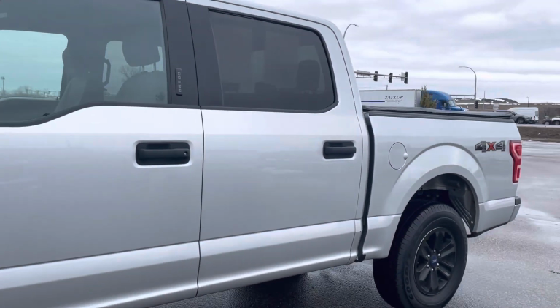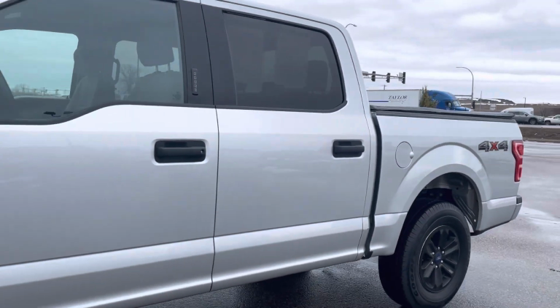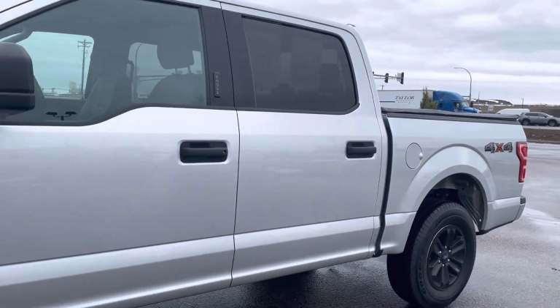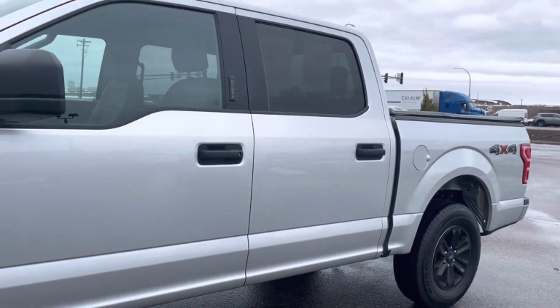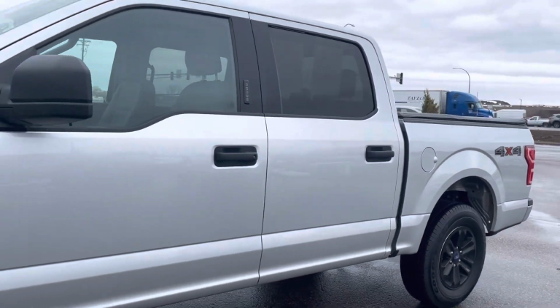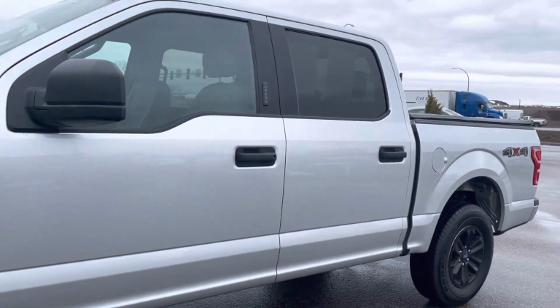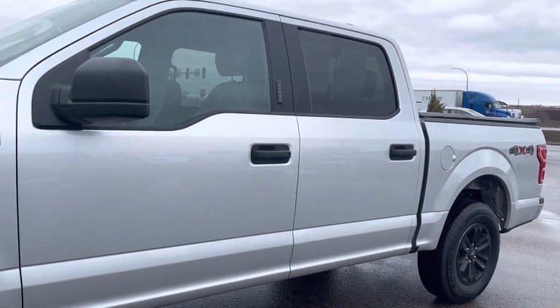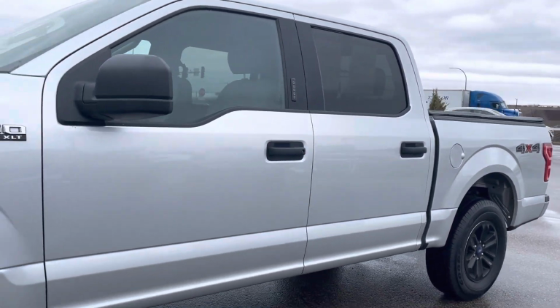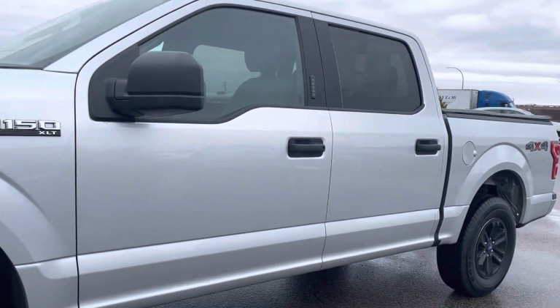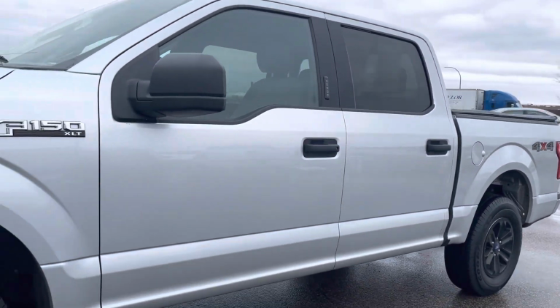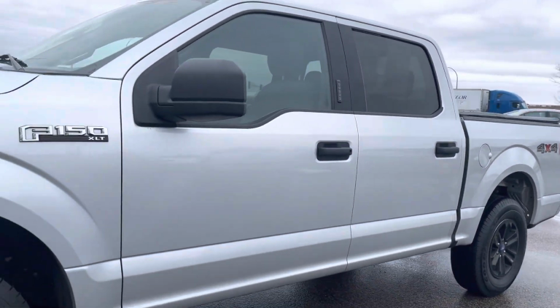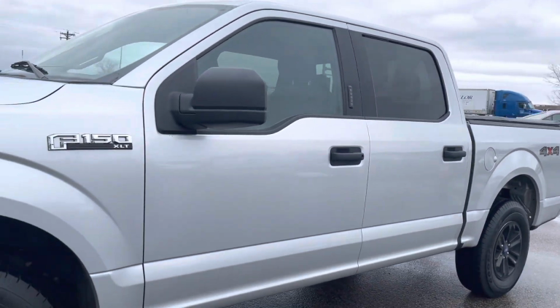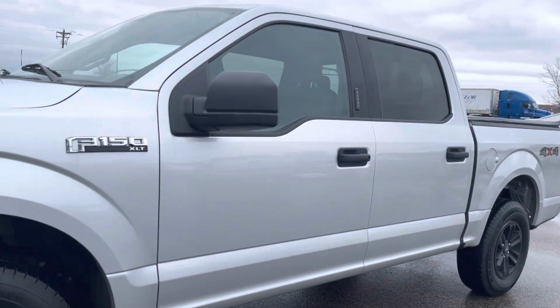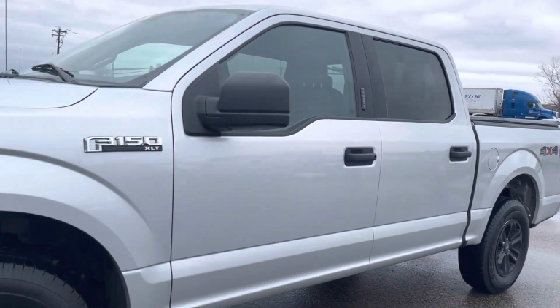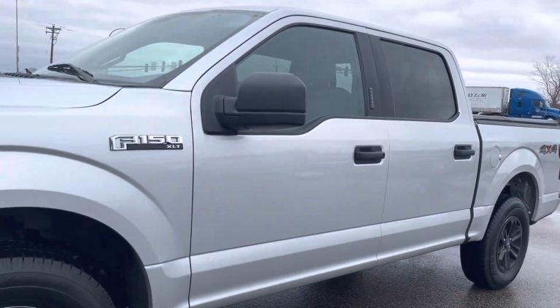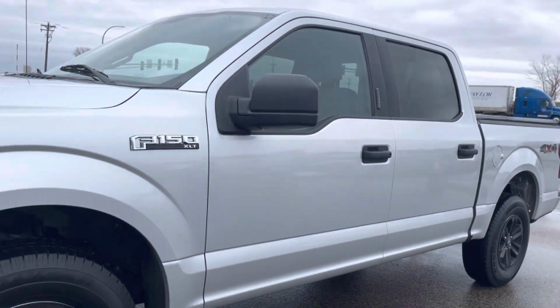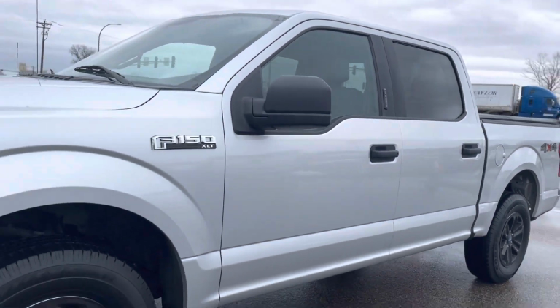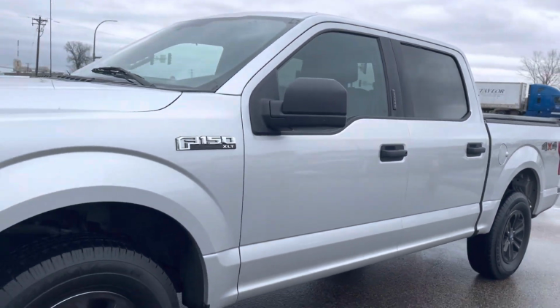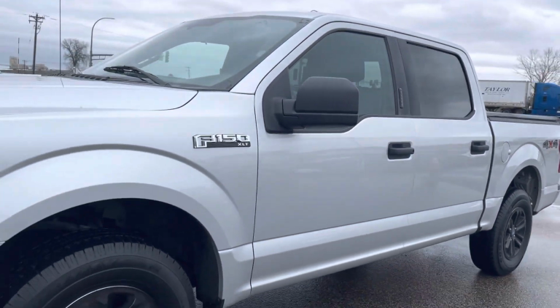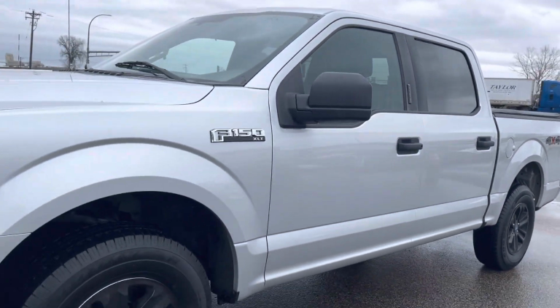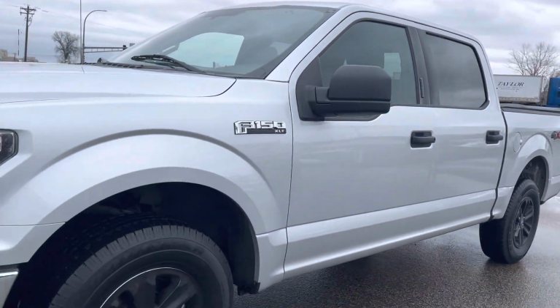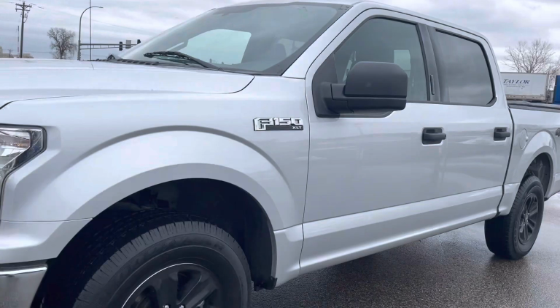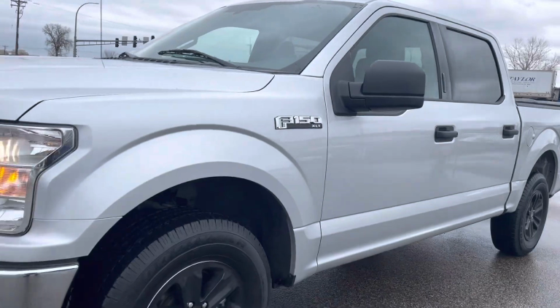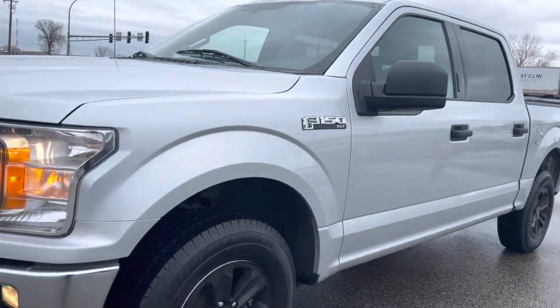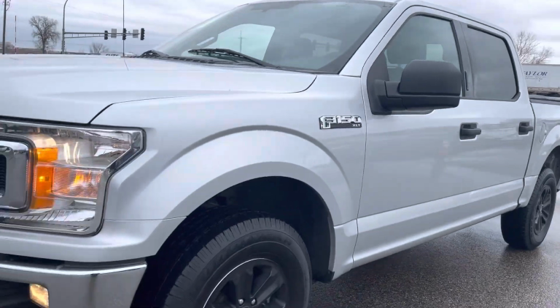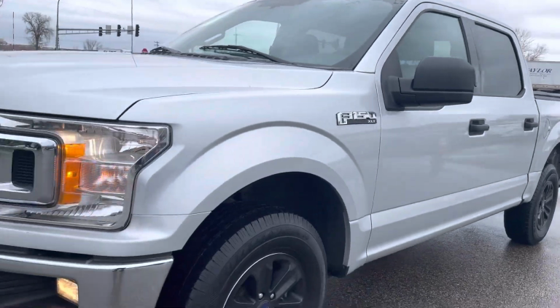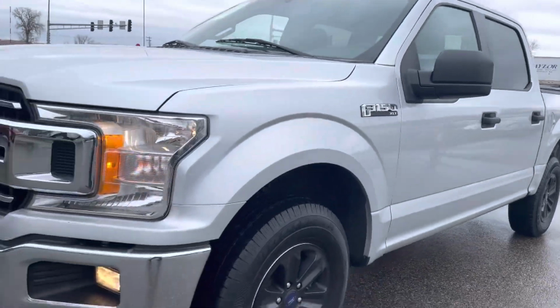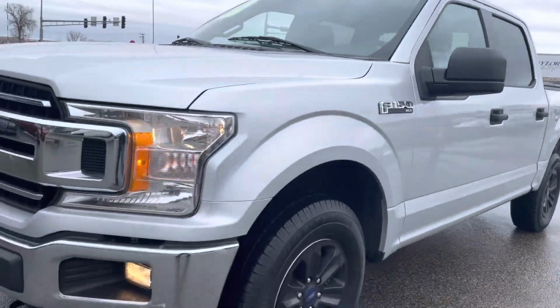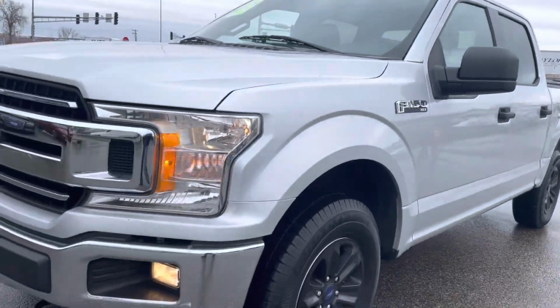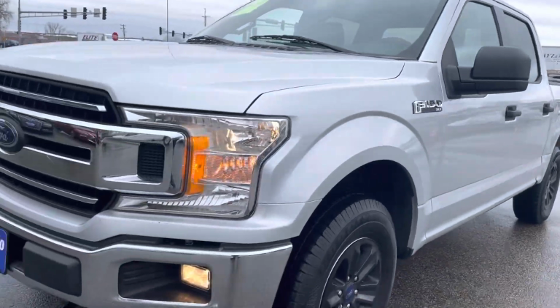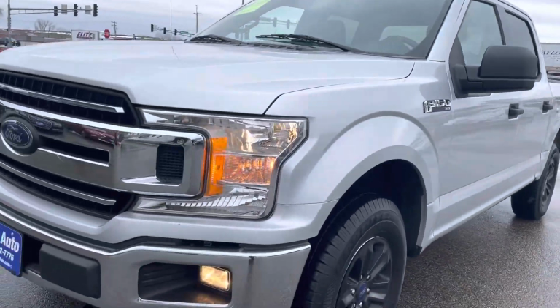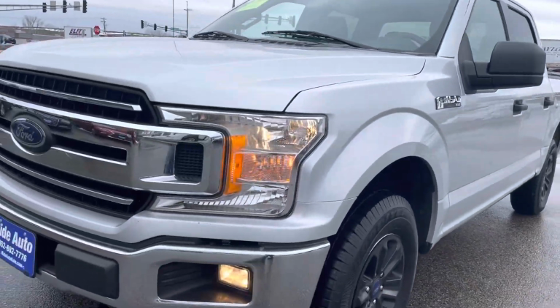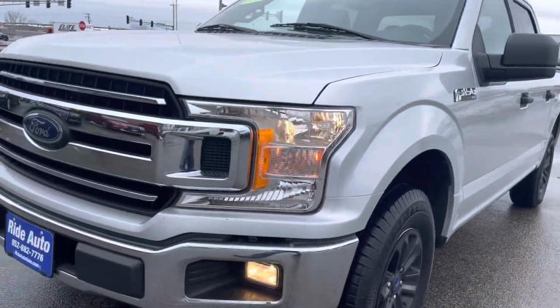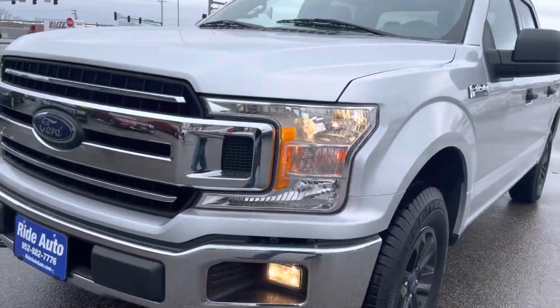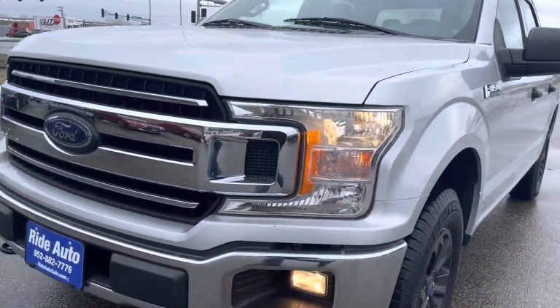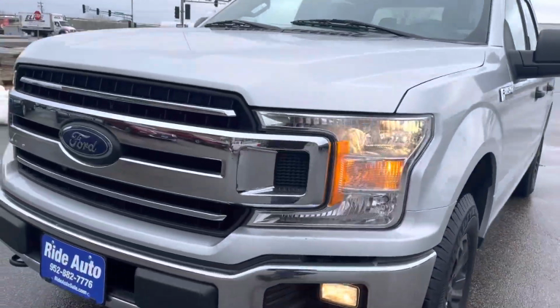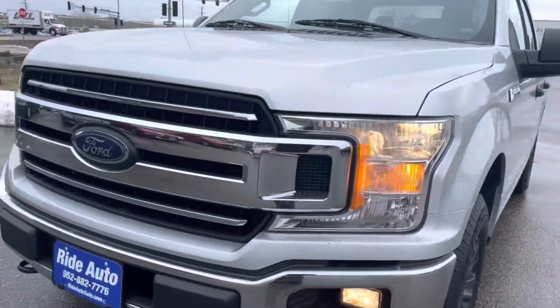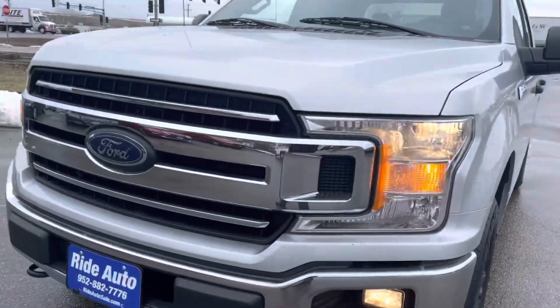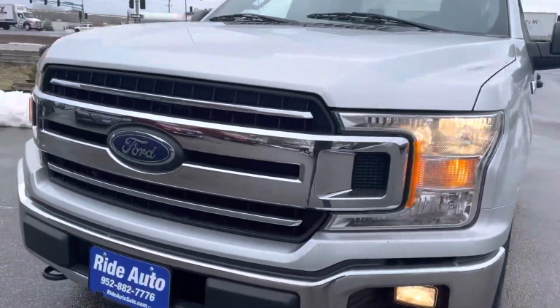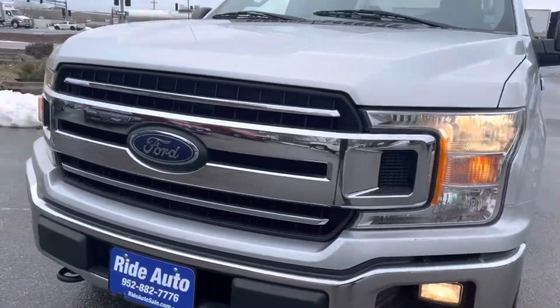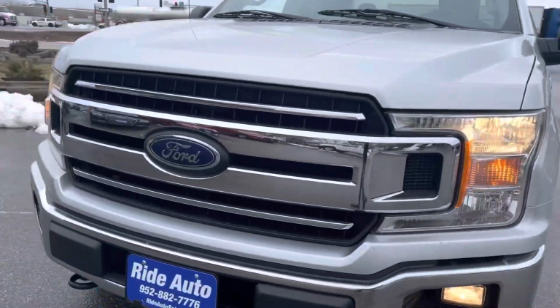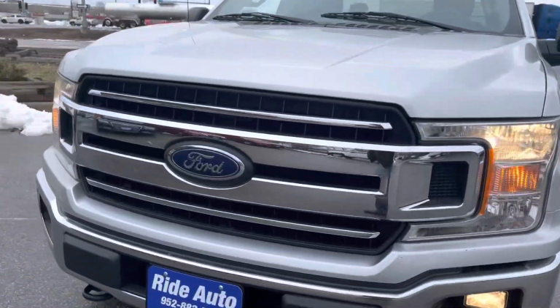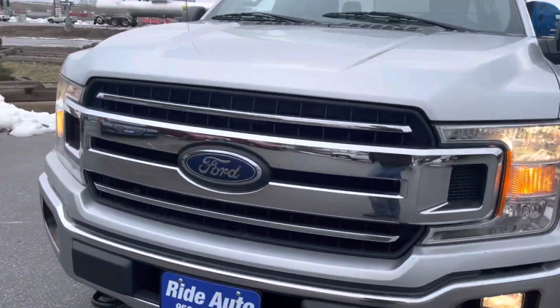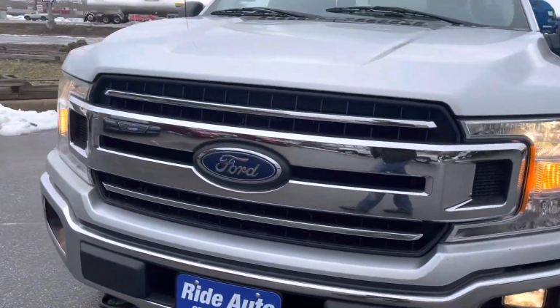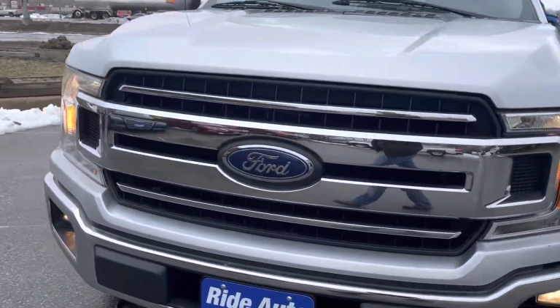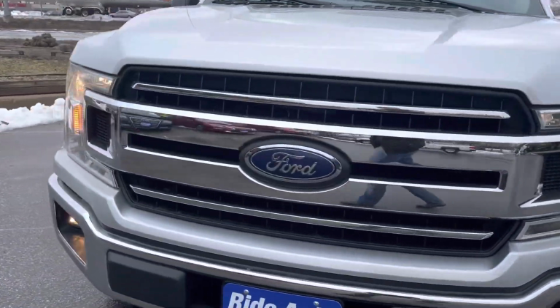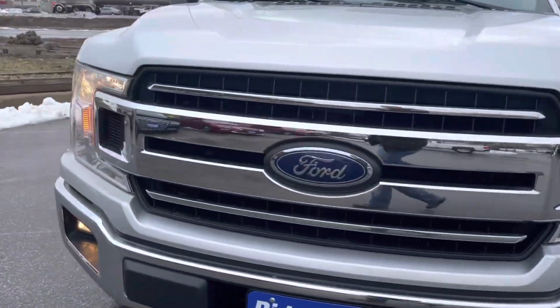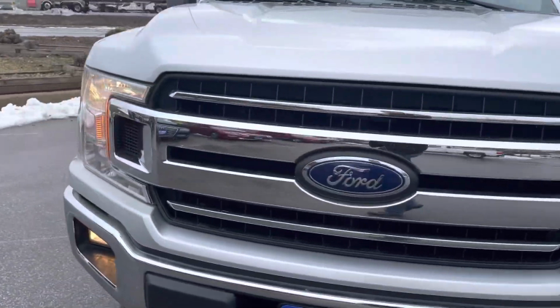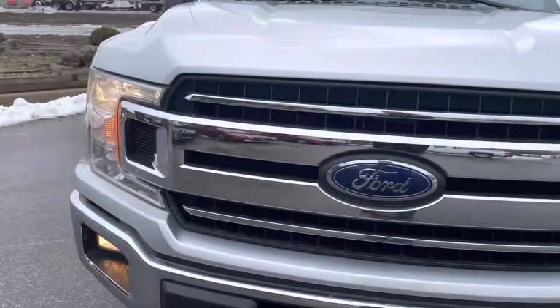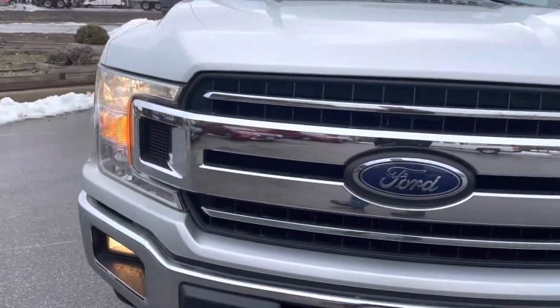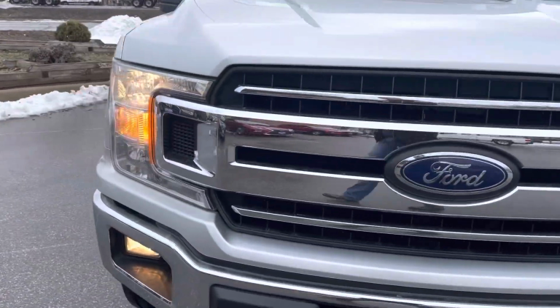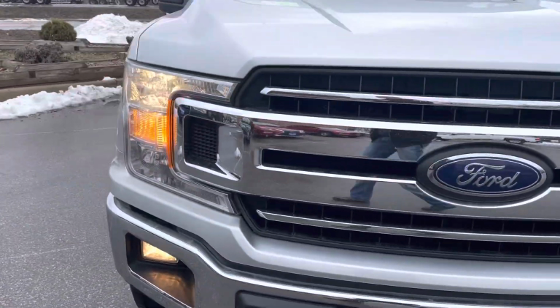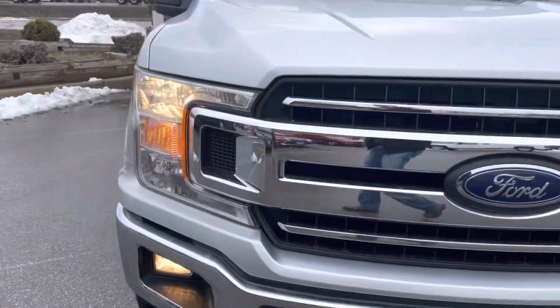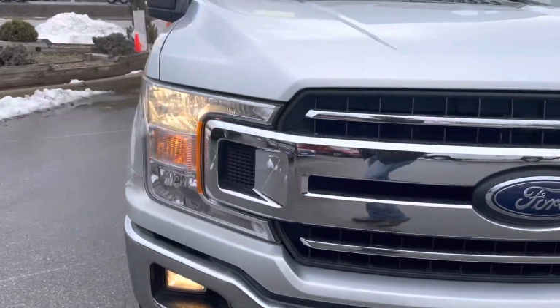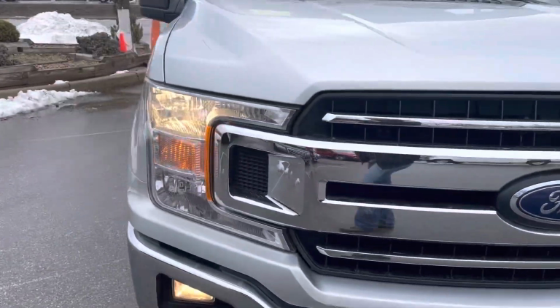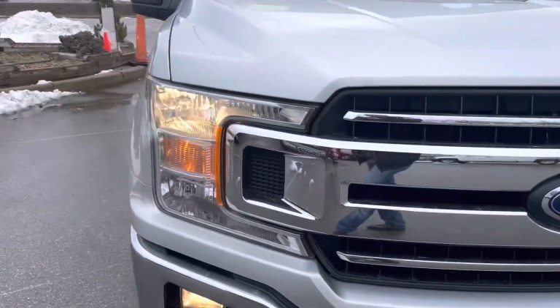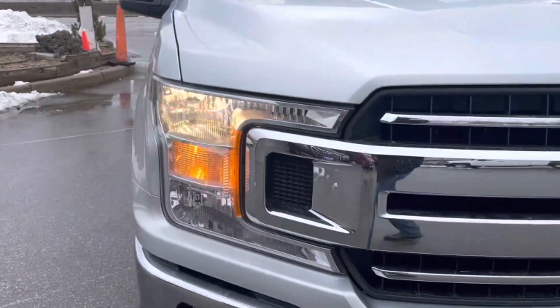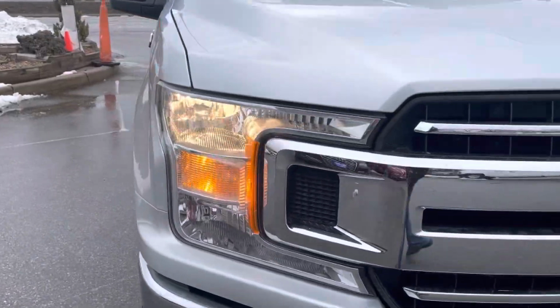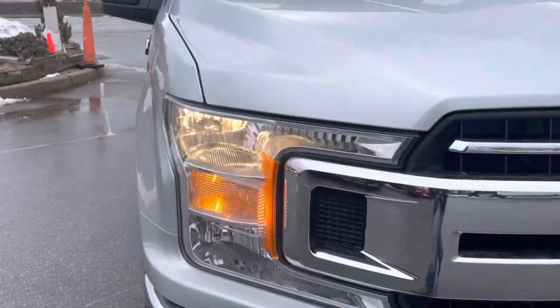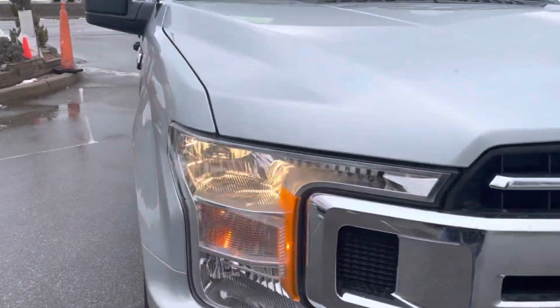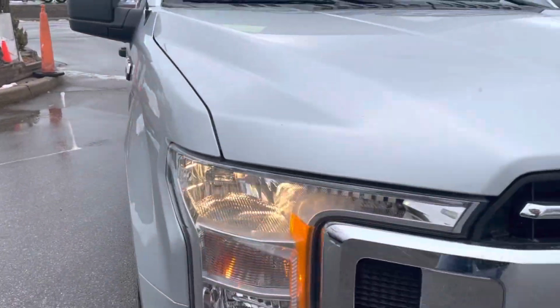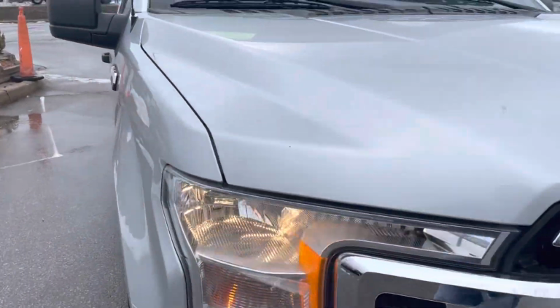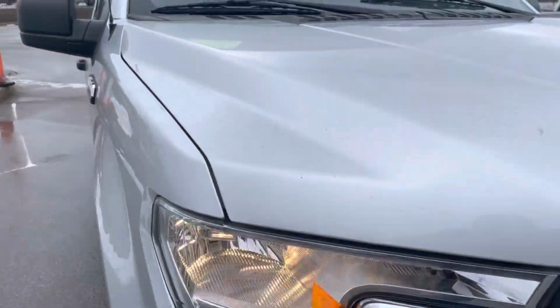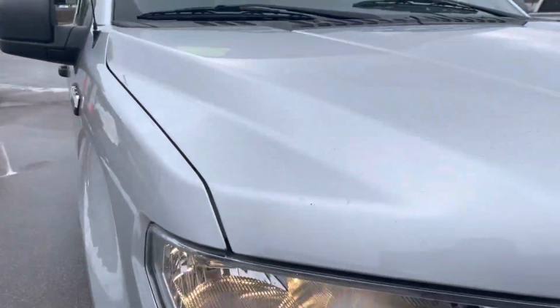It has the black alloy wheels, tonneau cover, tow hooks, fog lights, engine block heater. Beautiful truck, excellent condition.